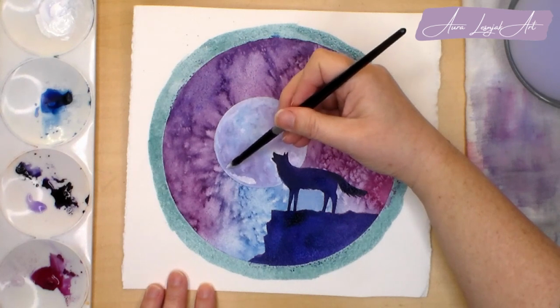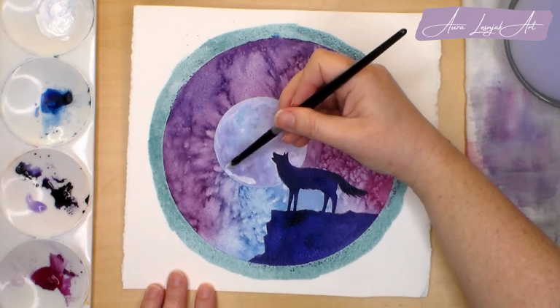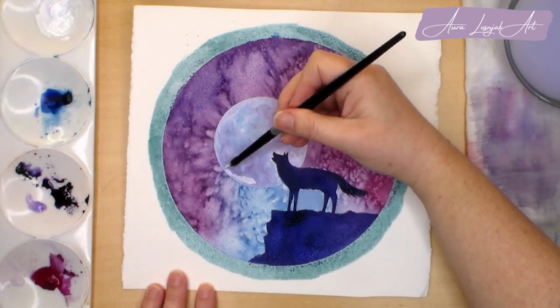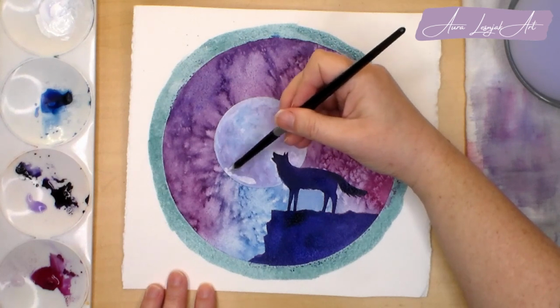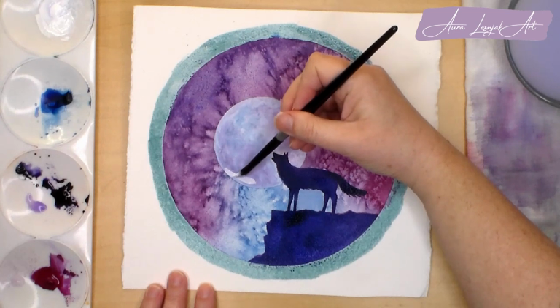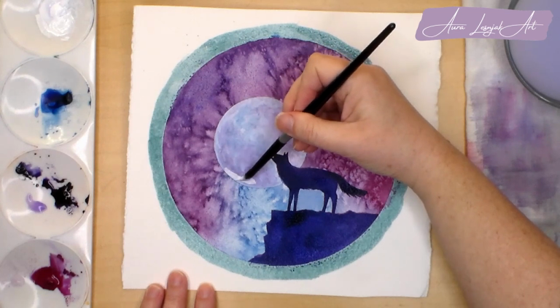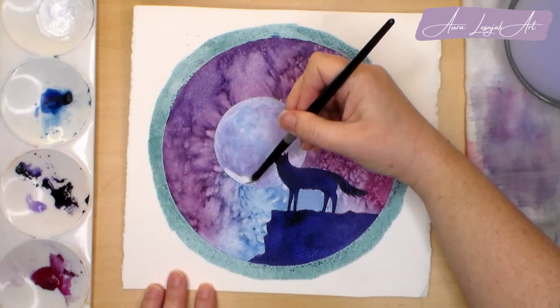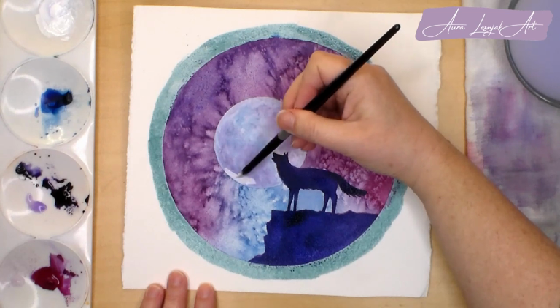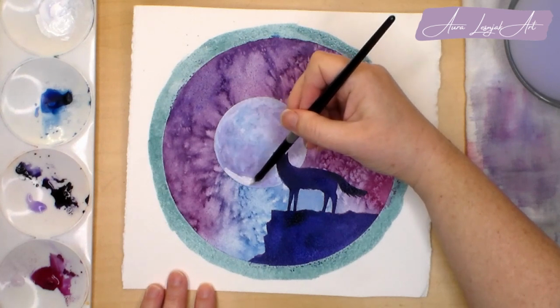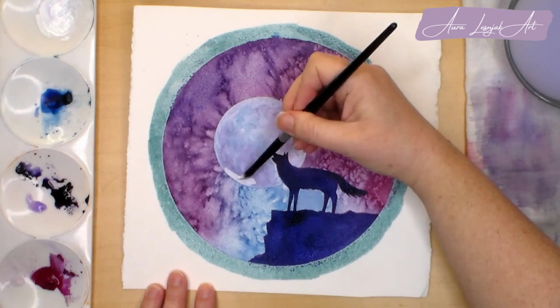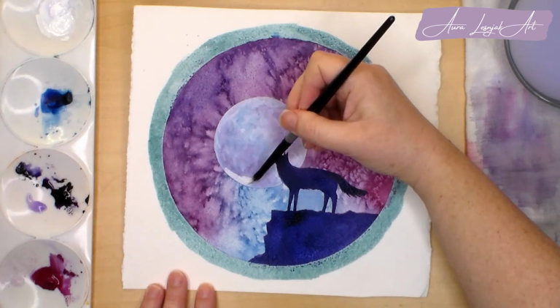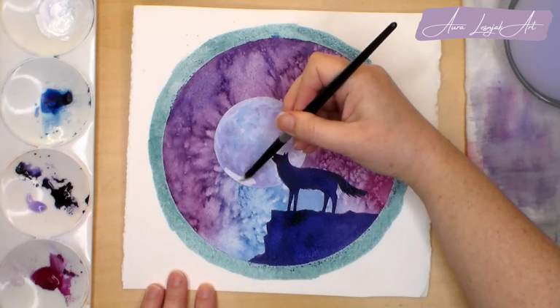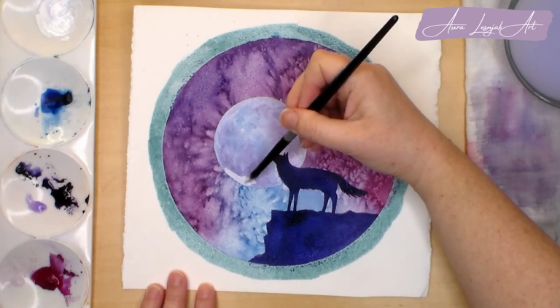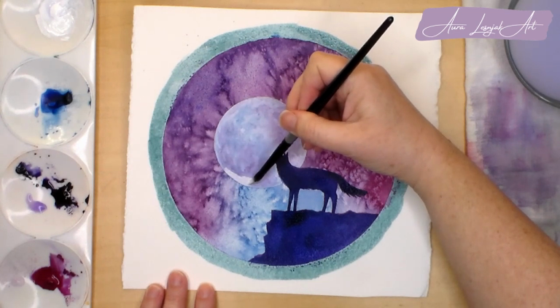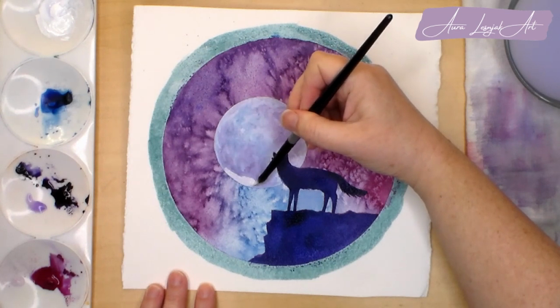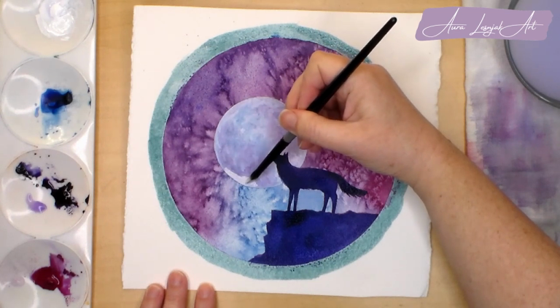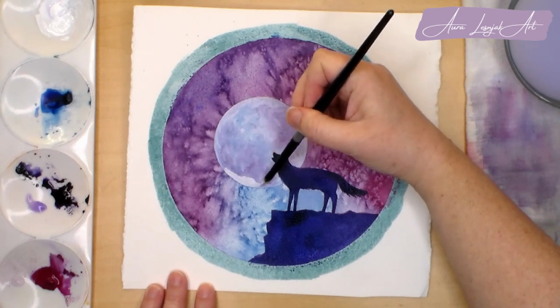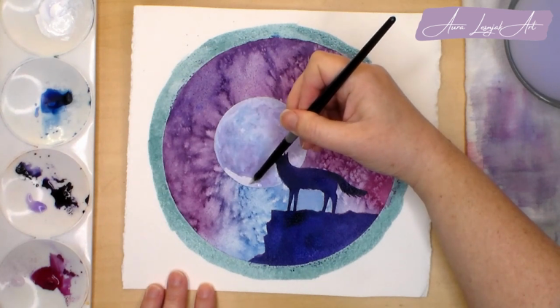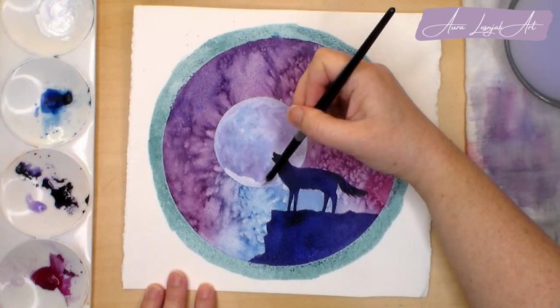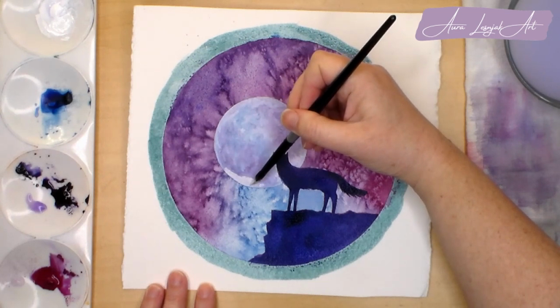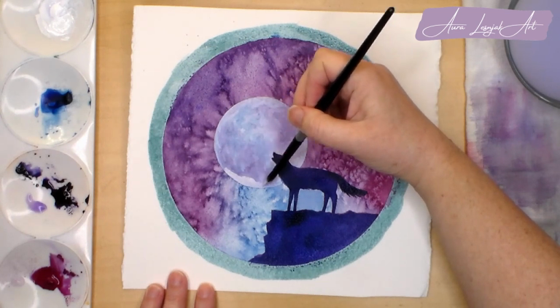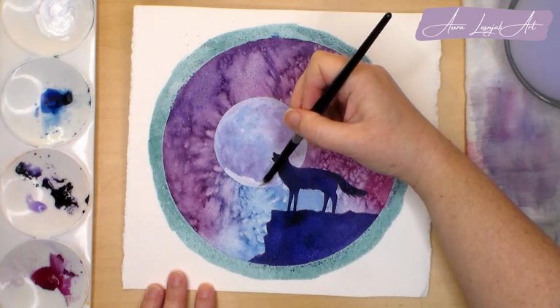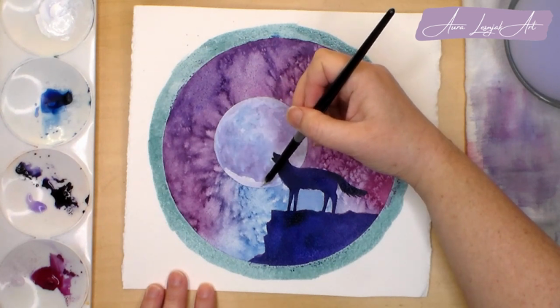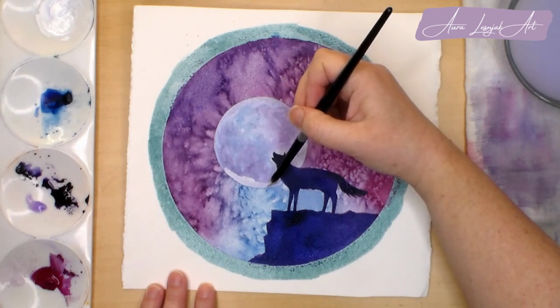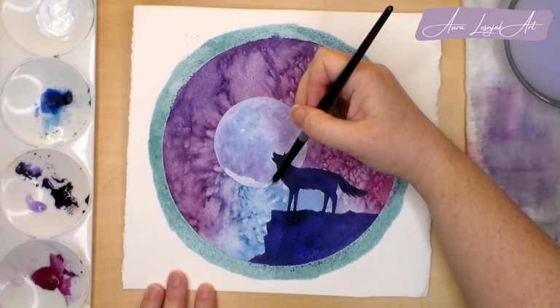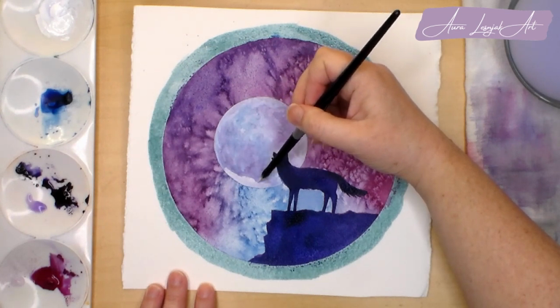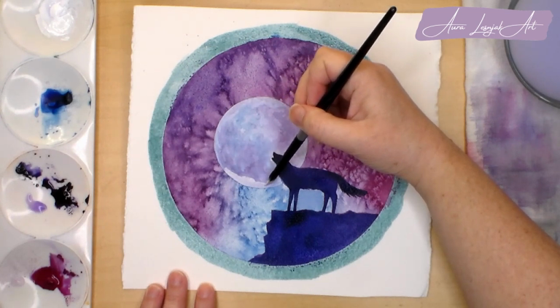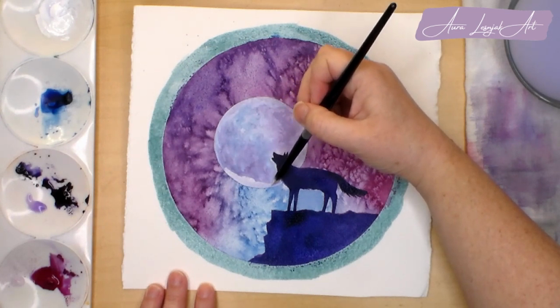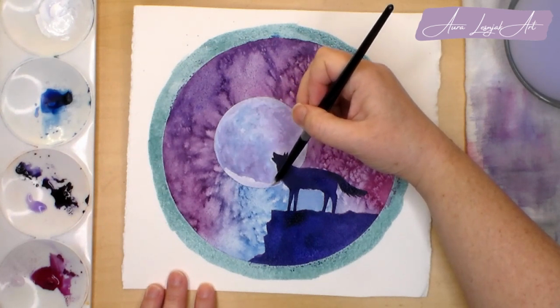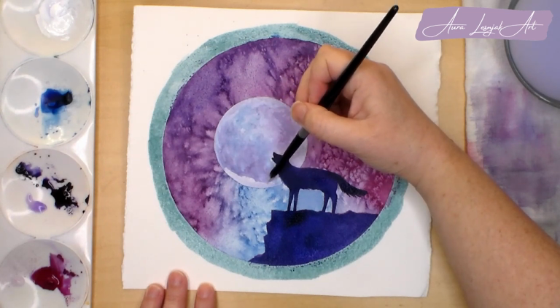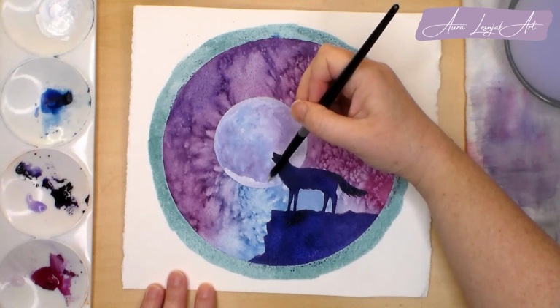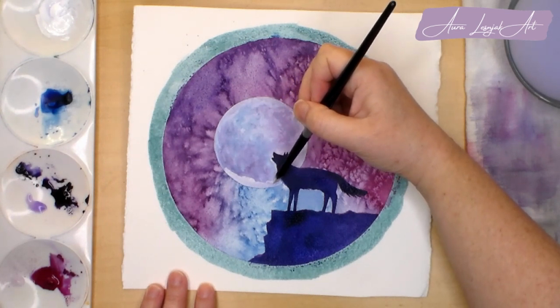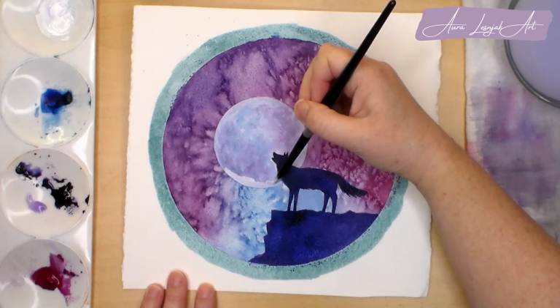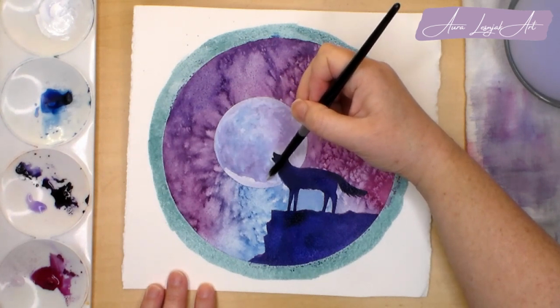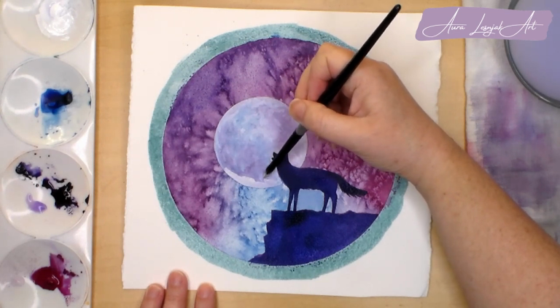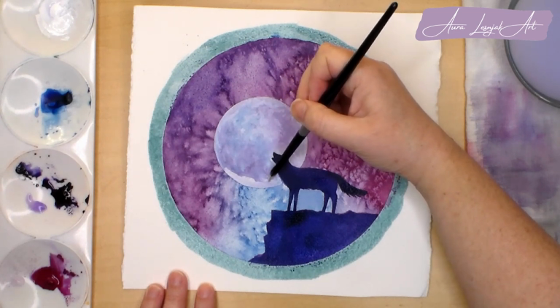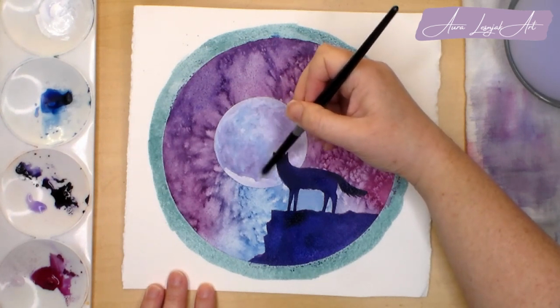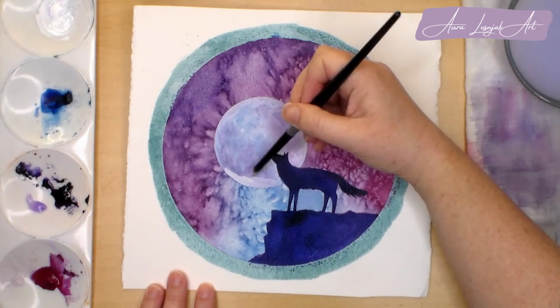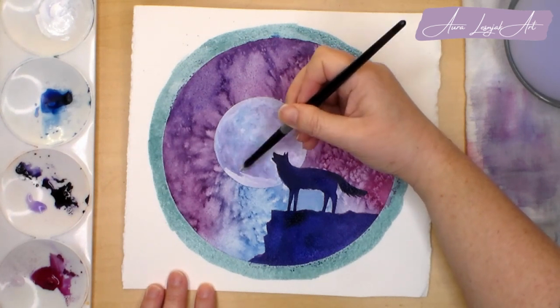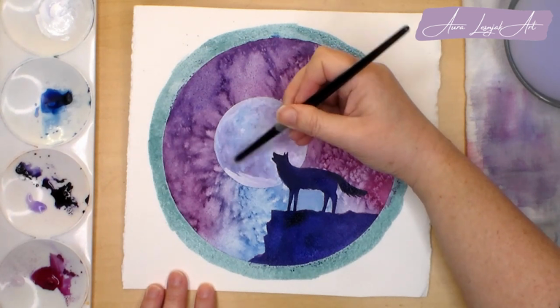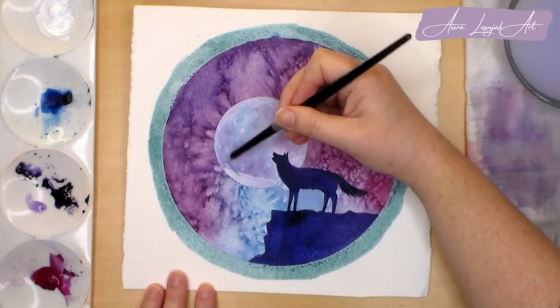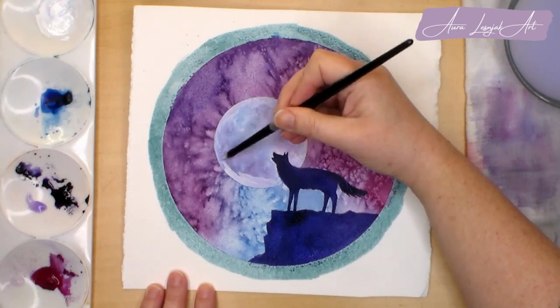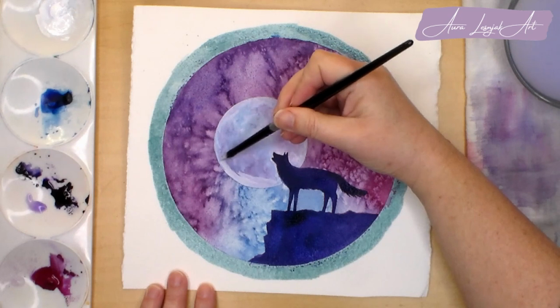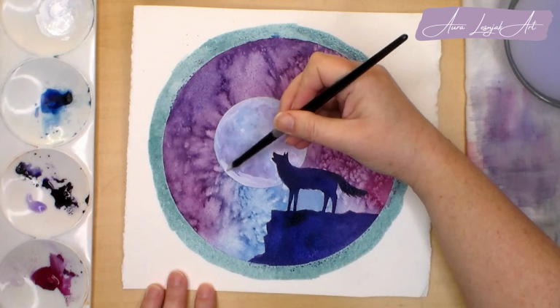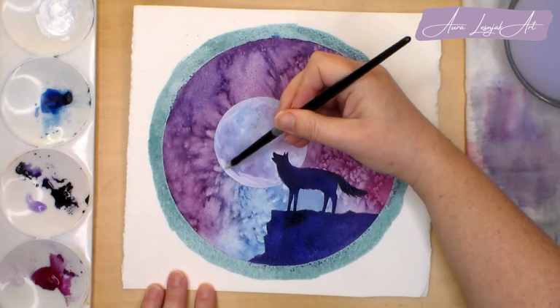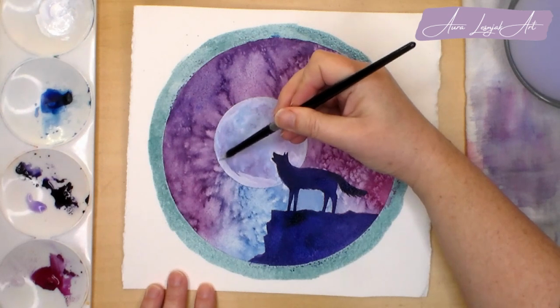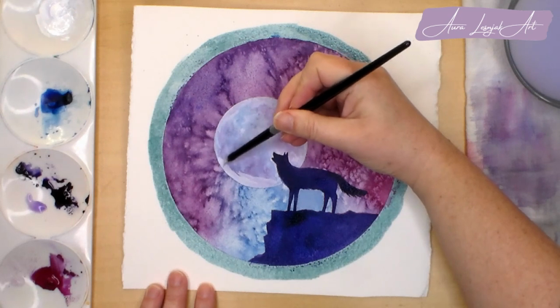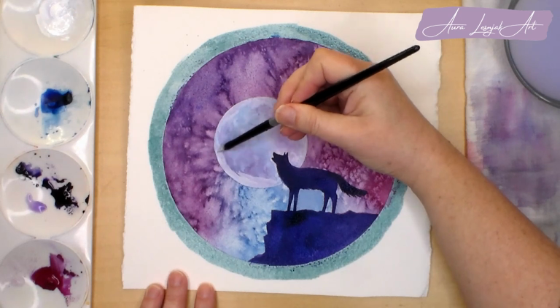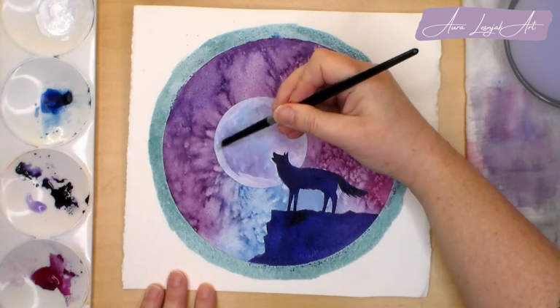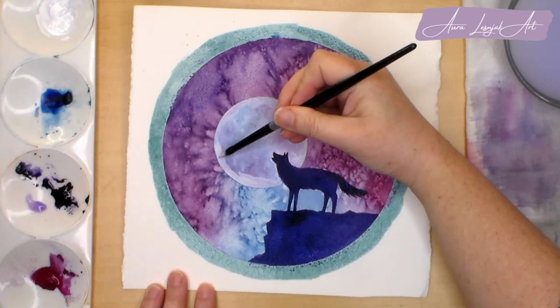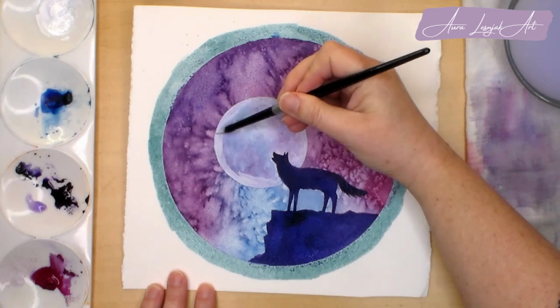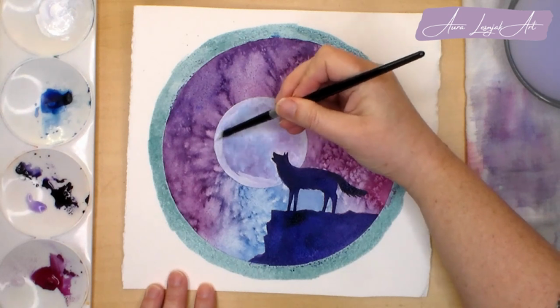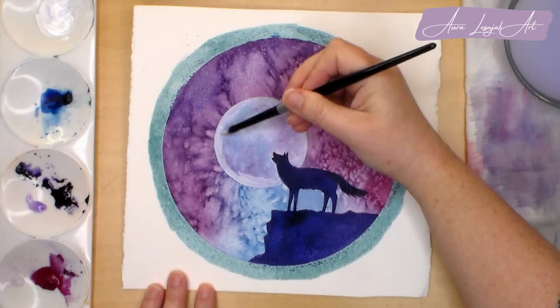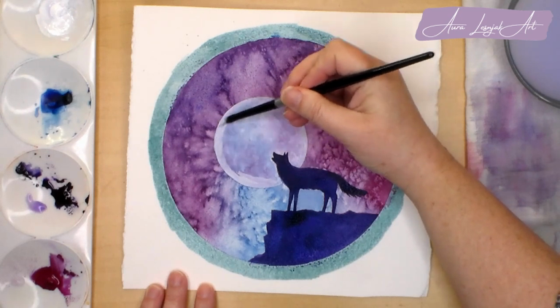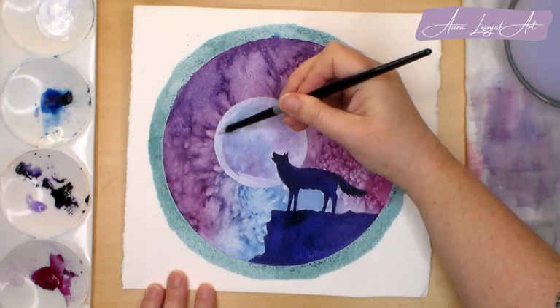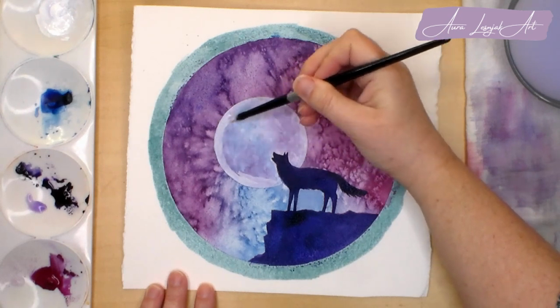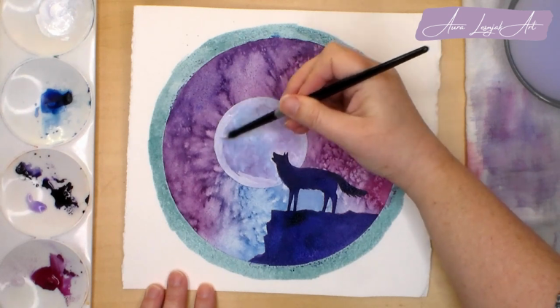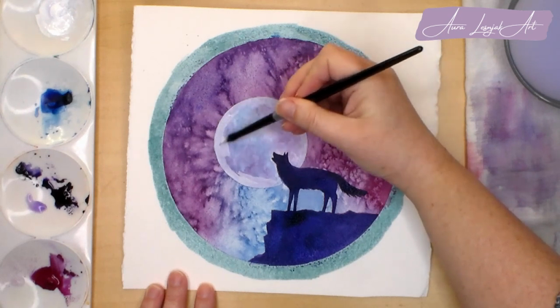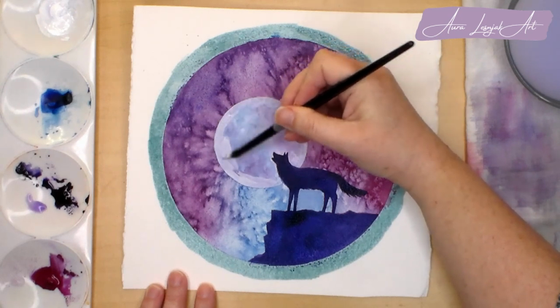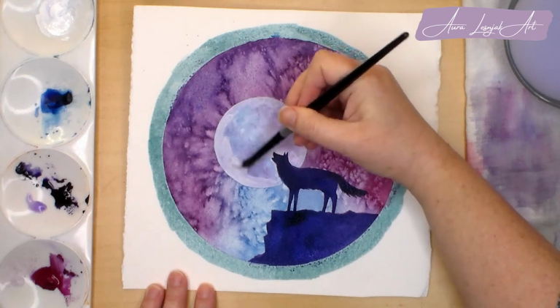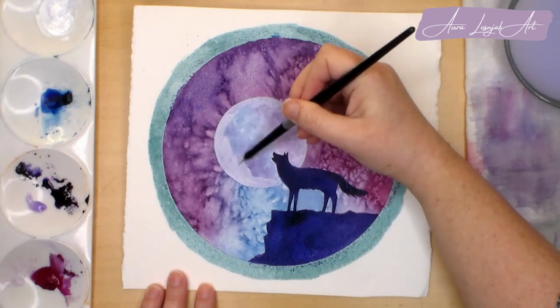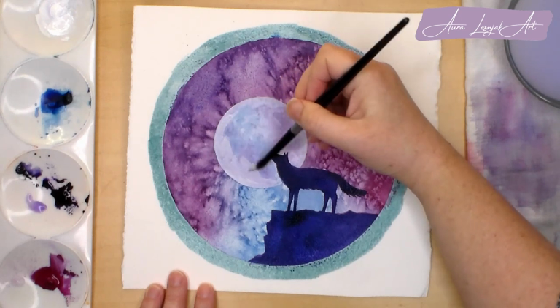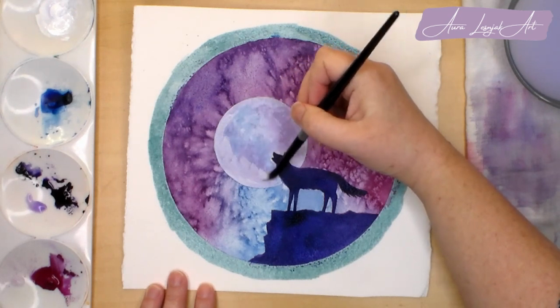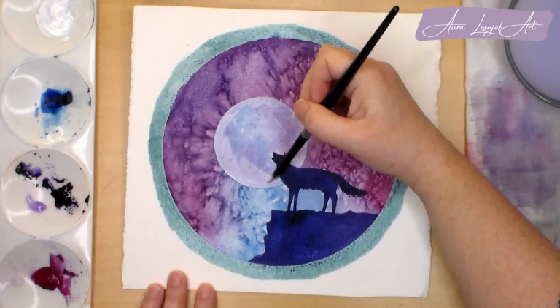Back to the moon — I add another layer of gouache on the left side to brighten it up and contrast more against the dark purple sky.